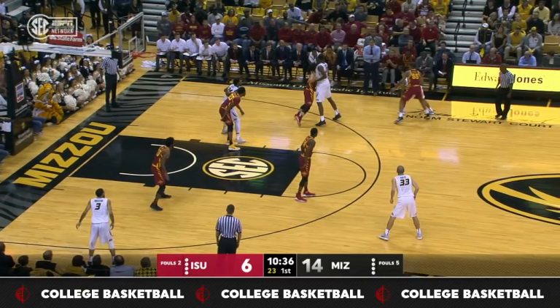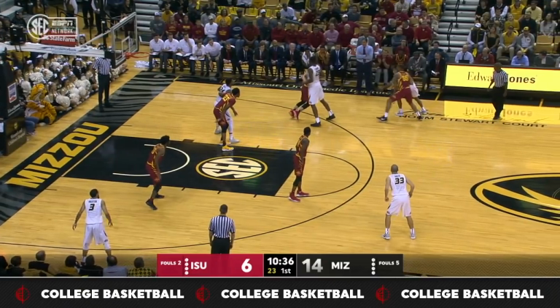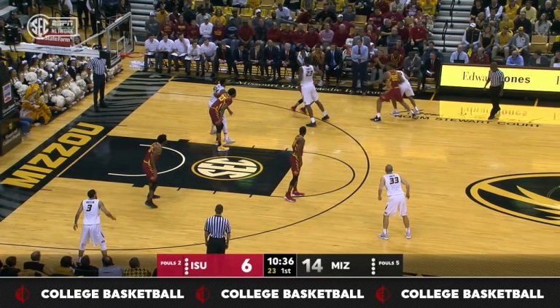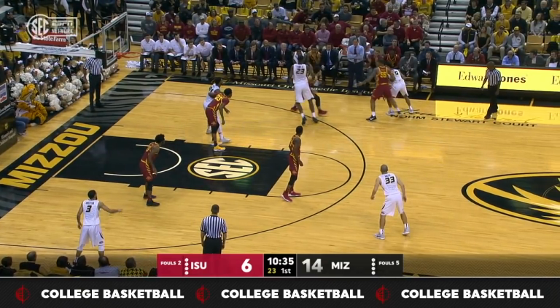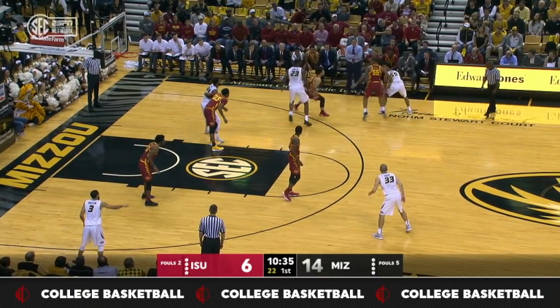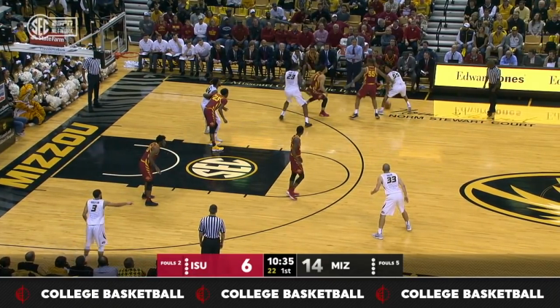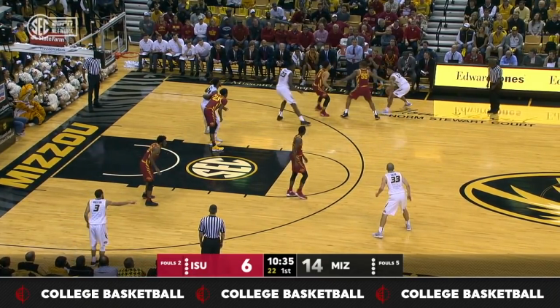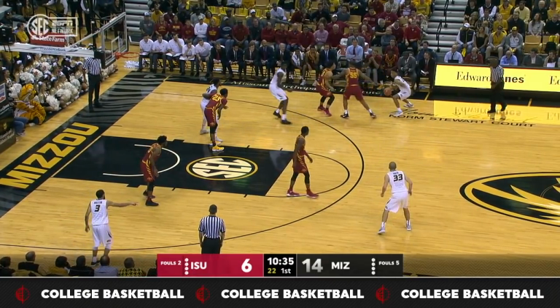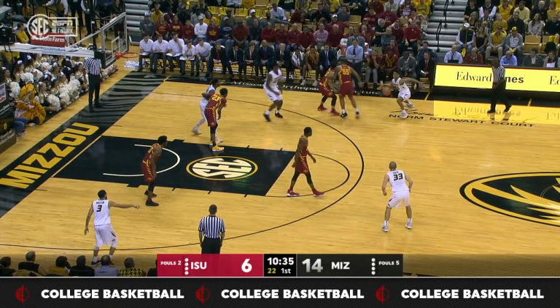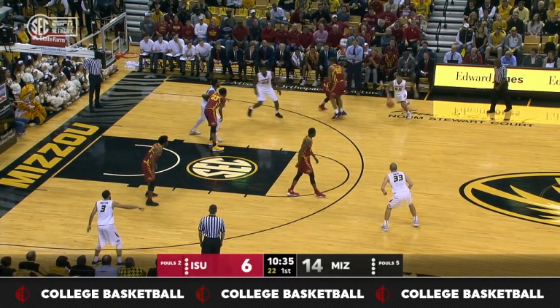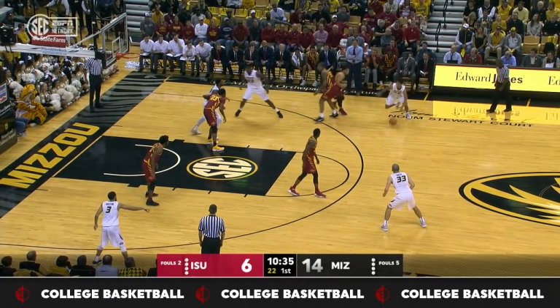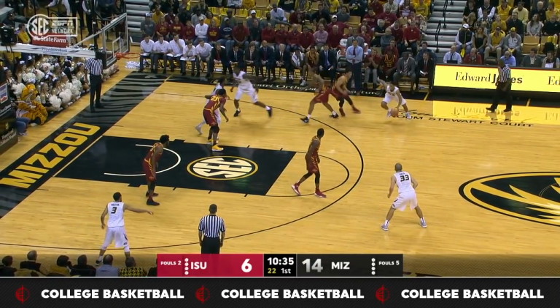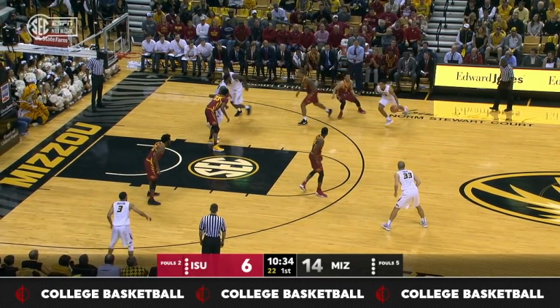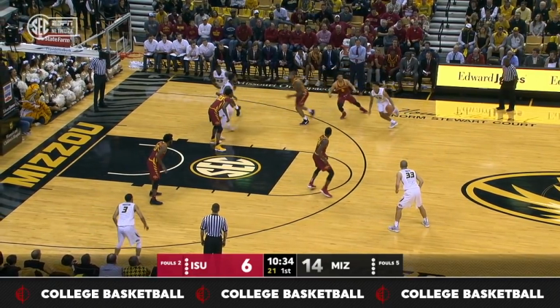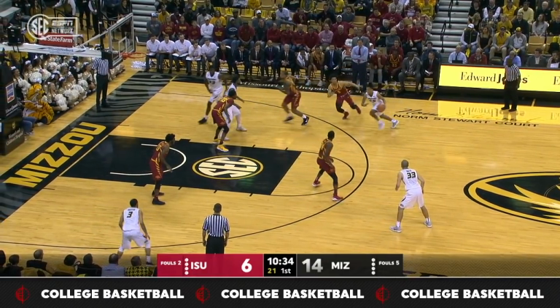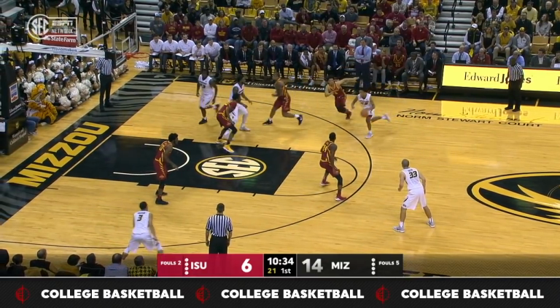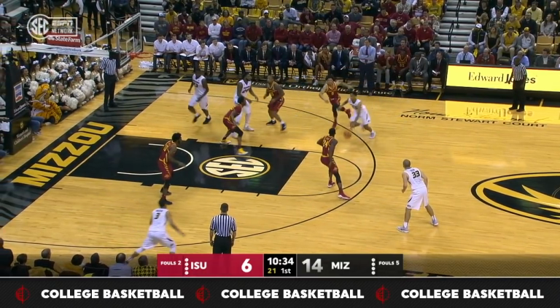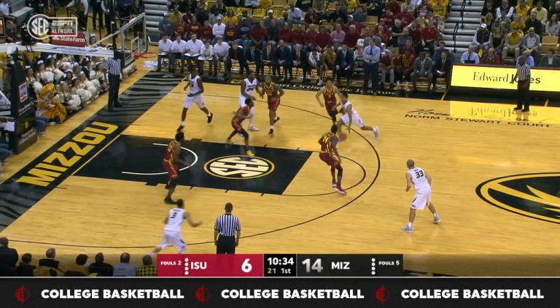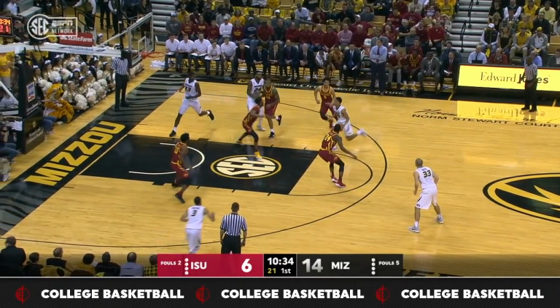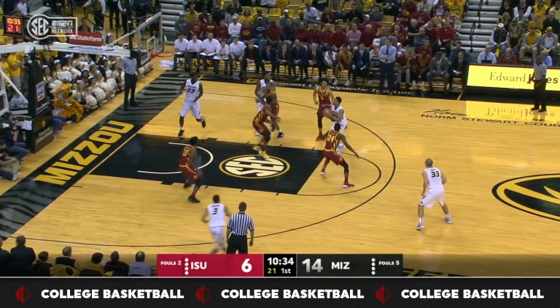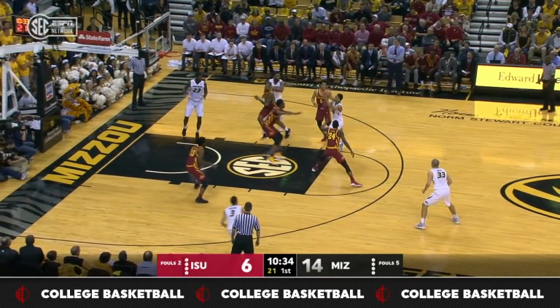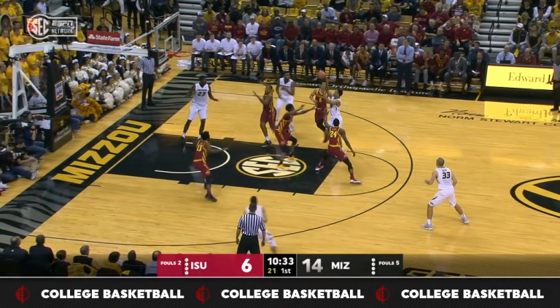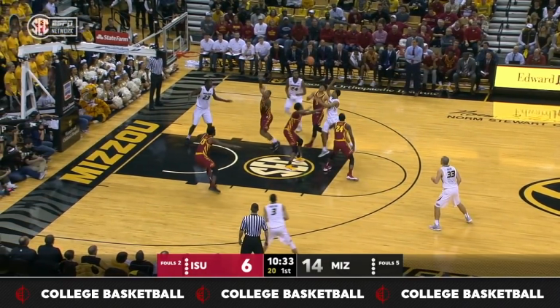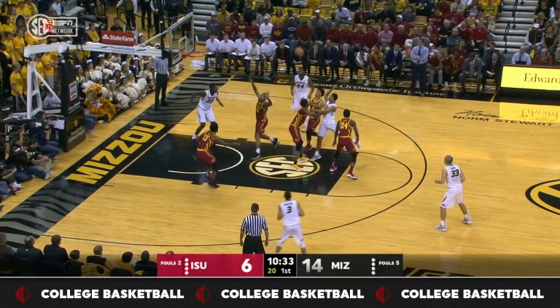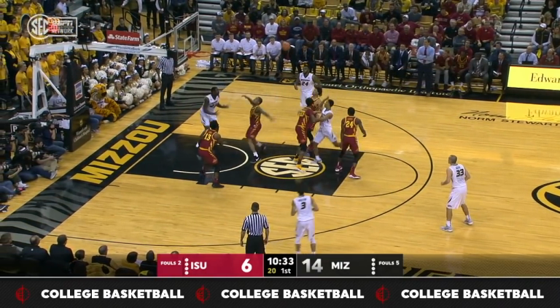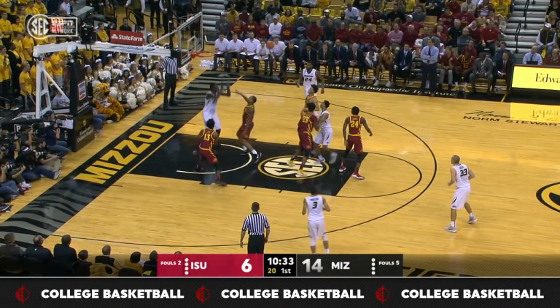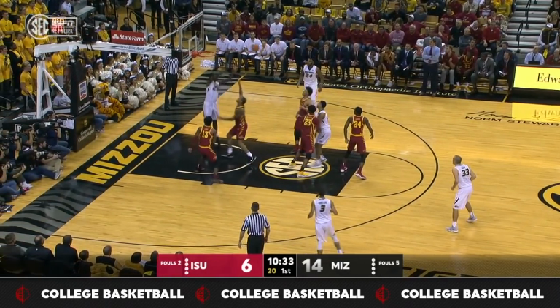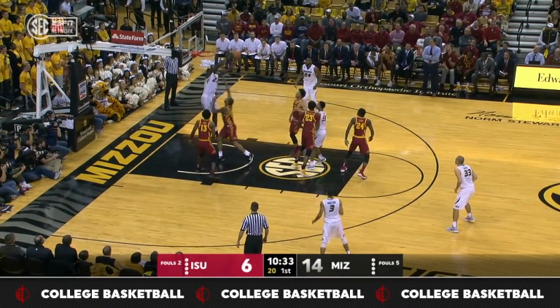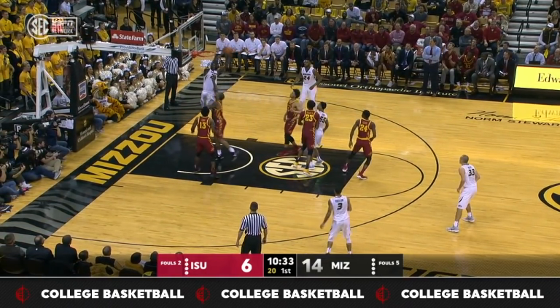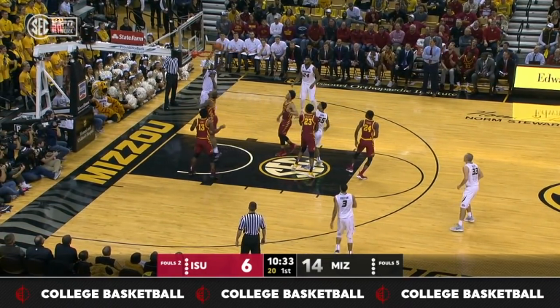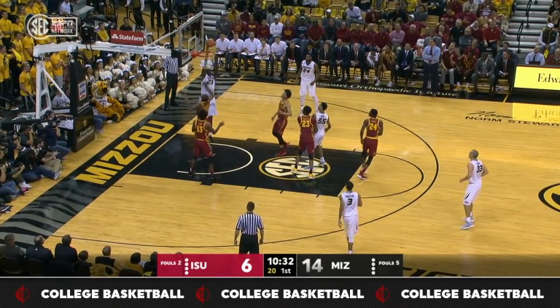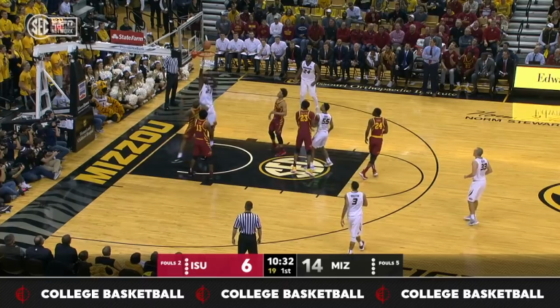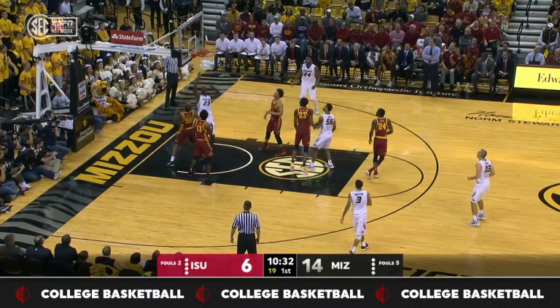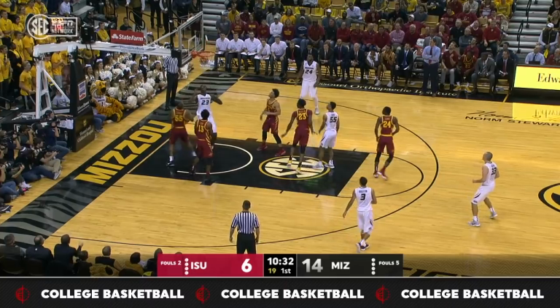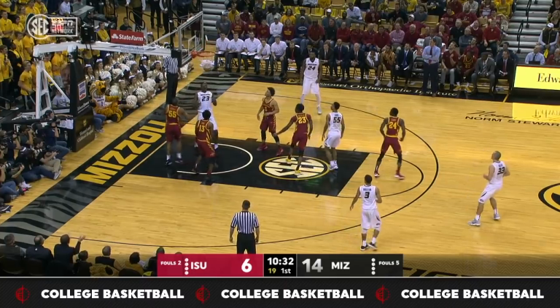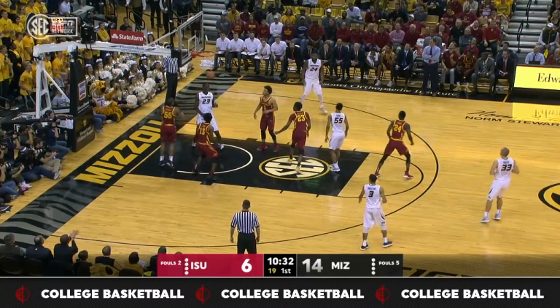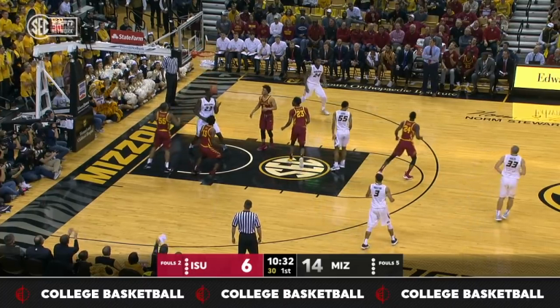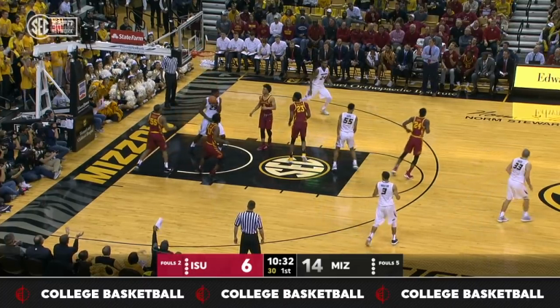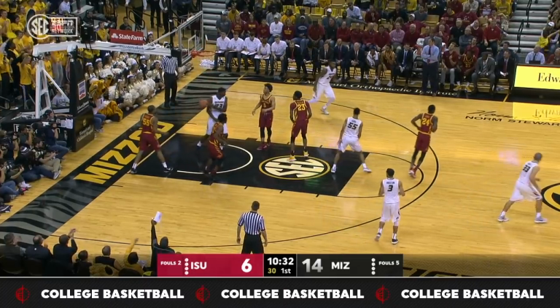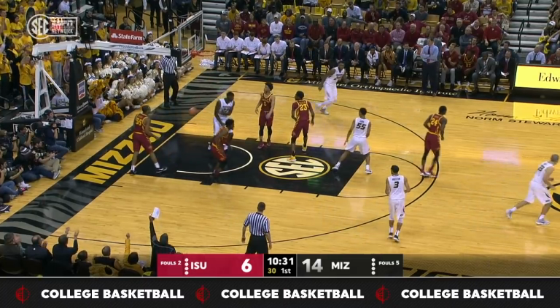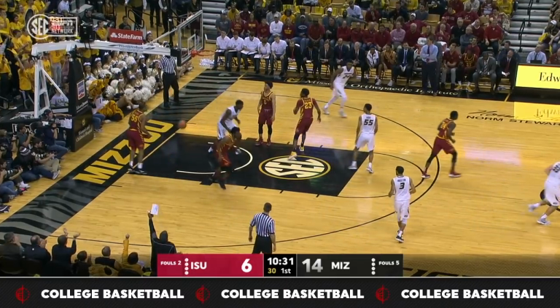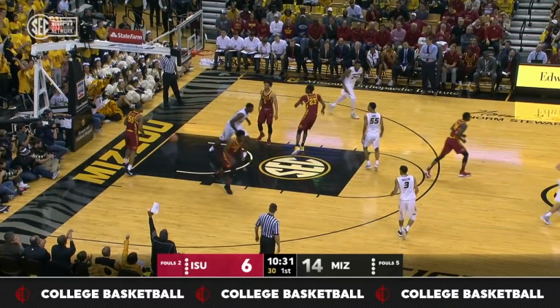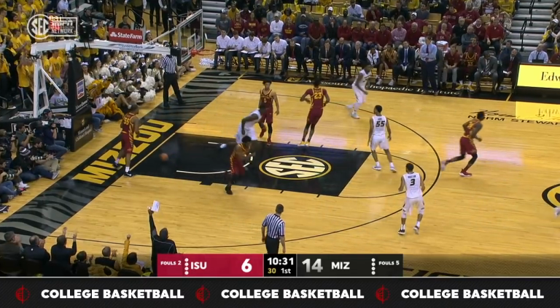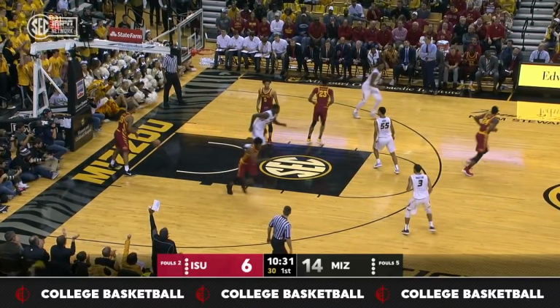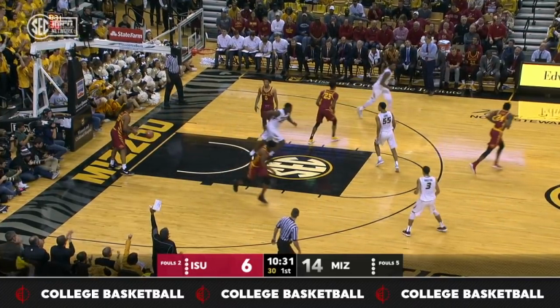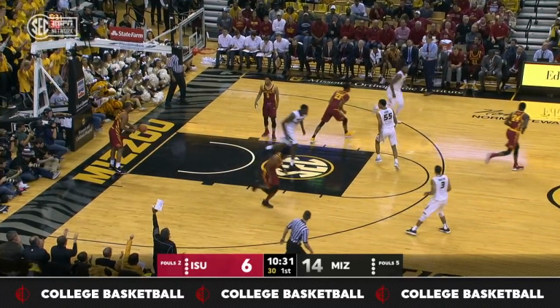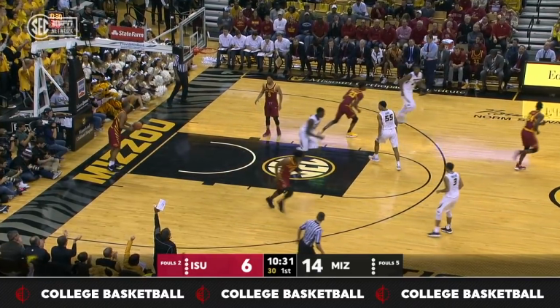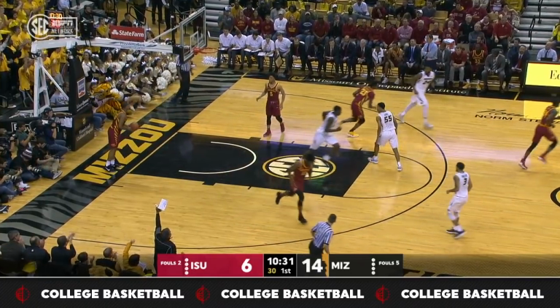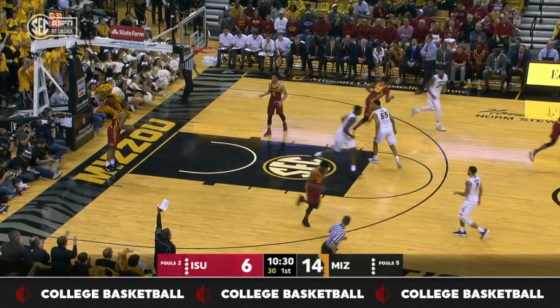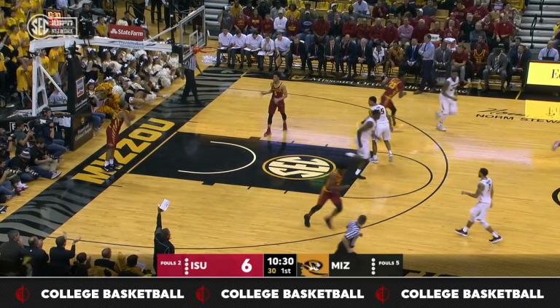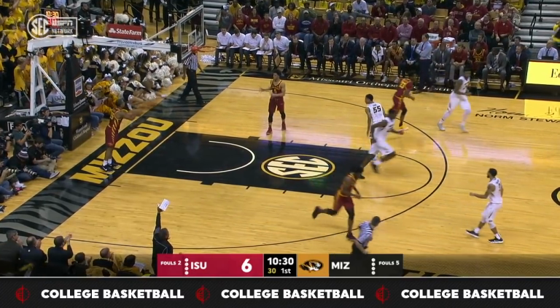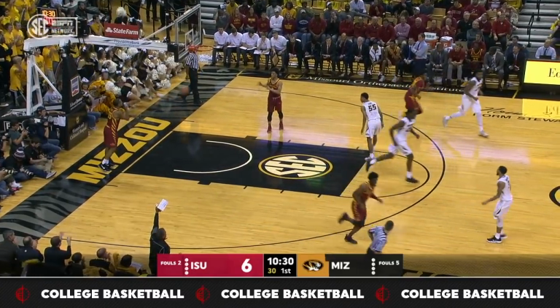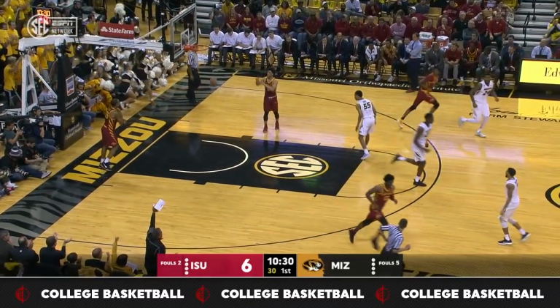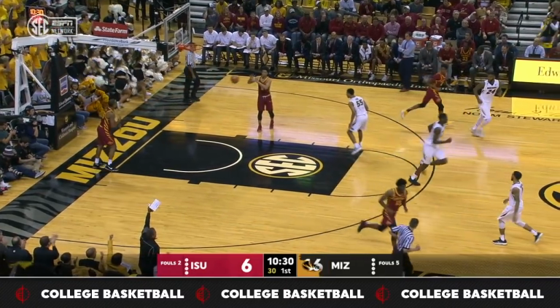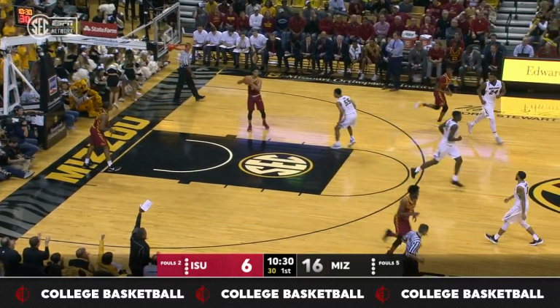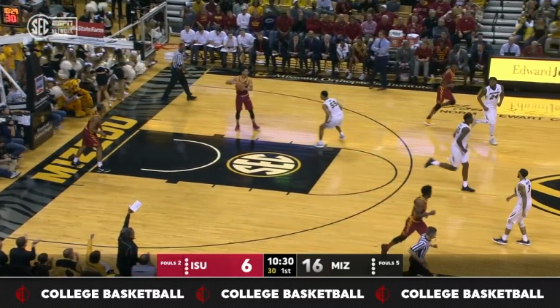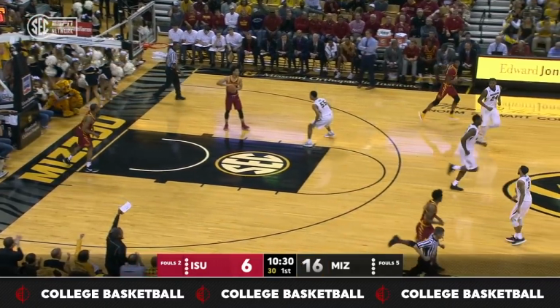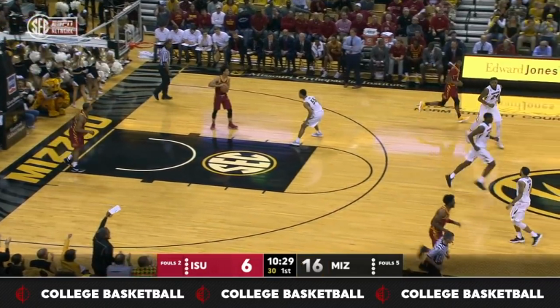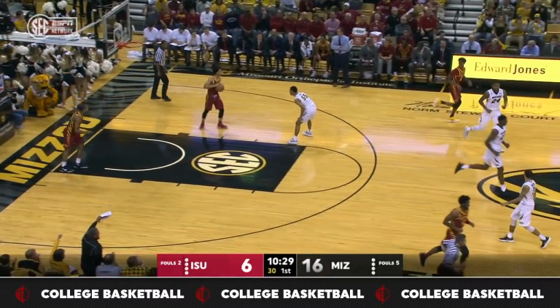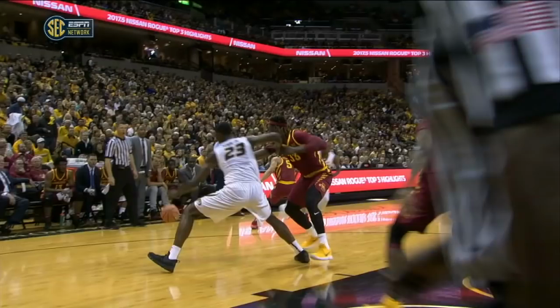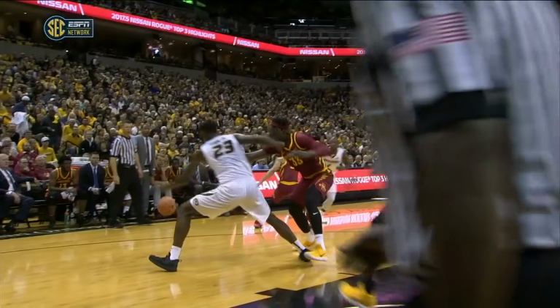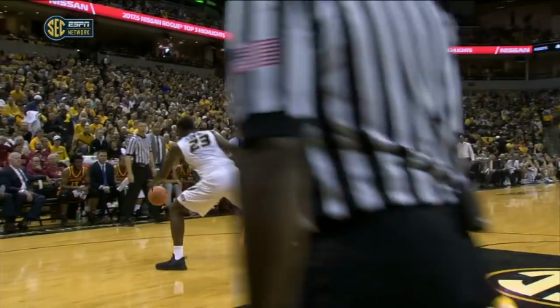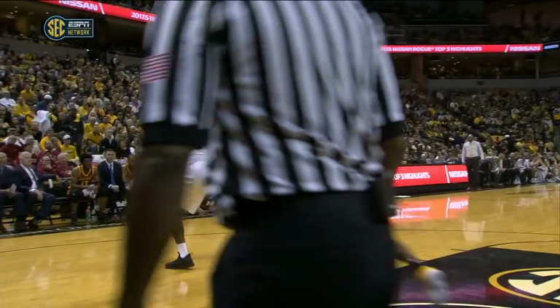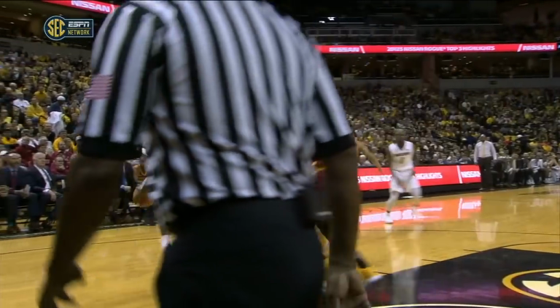Blake Harris, another talented freshman at Chapel Hill. Wild pass, and the layup is good for Jeremiah Tillman.